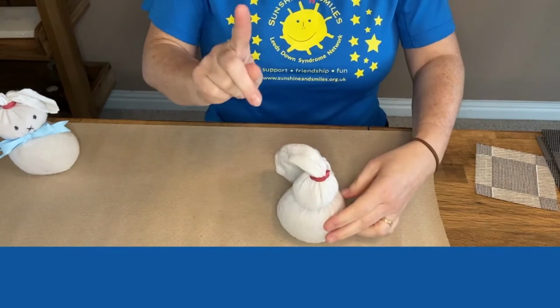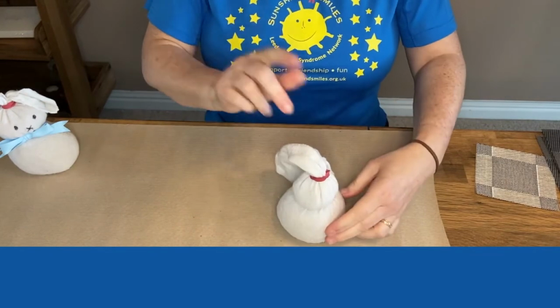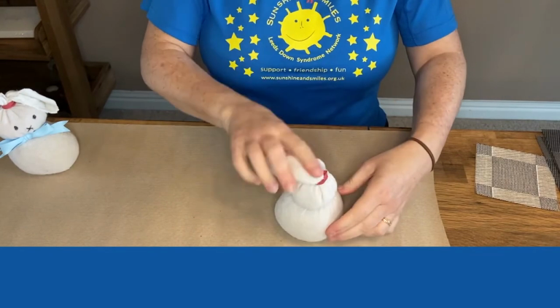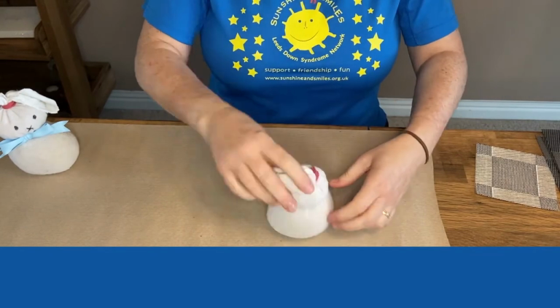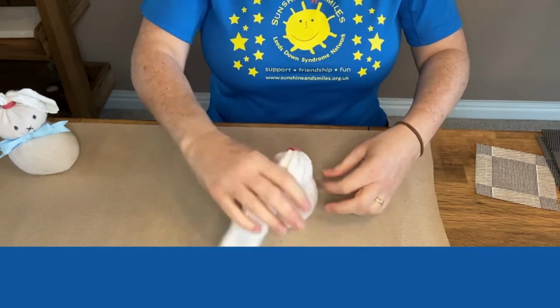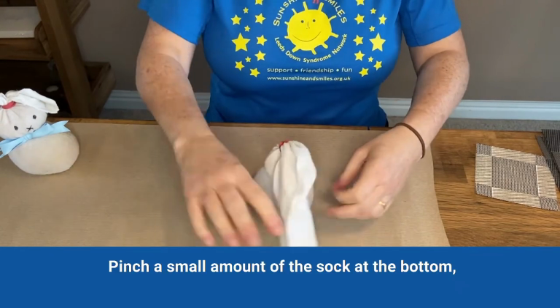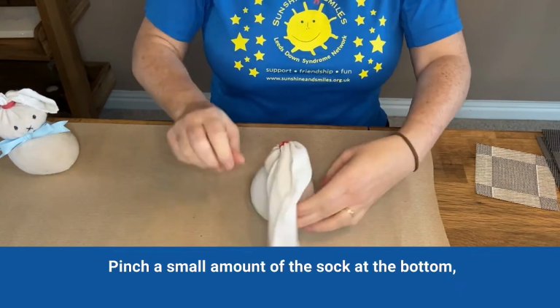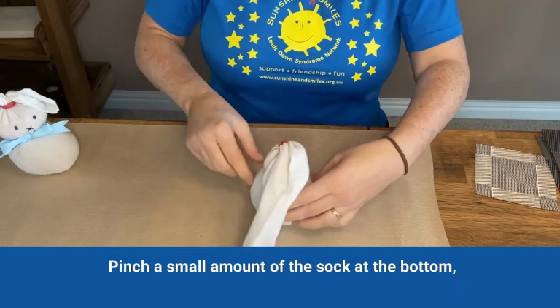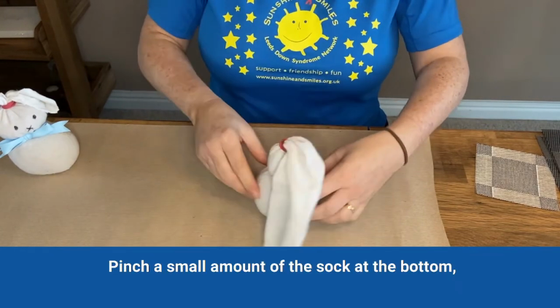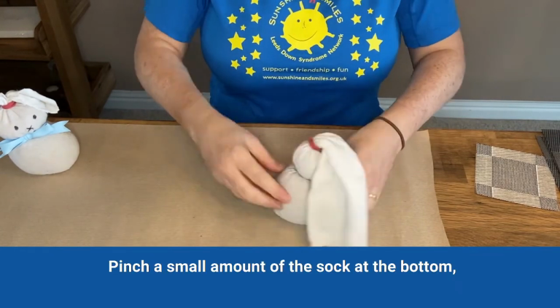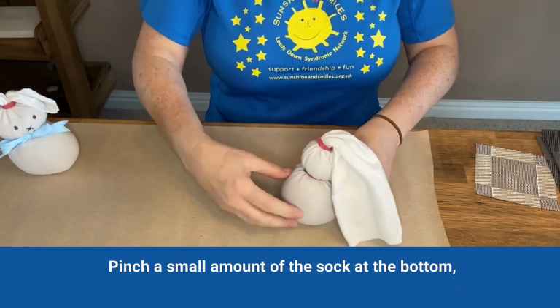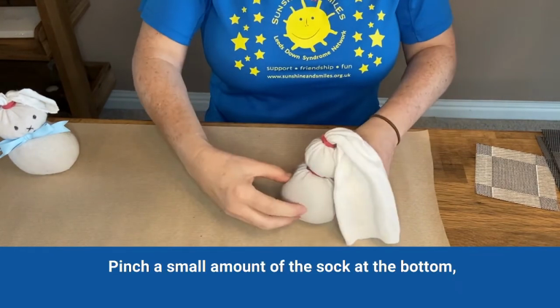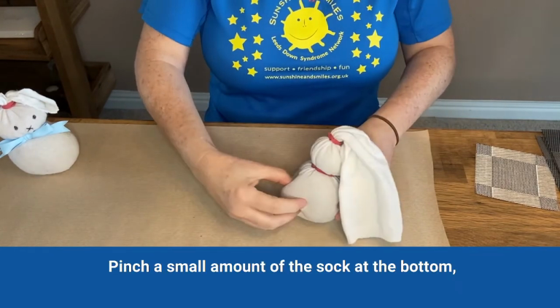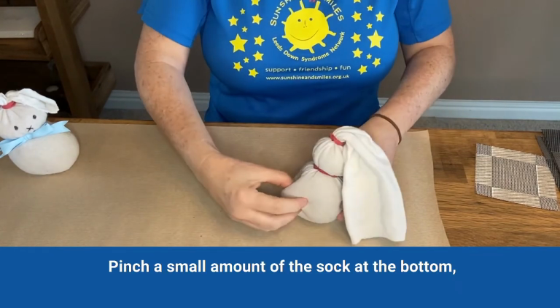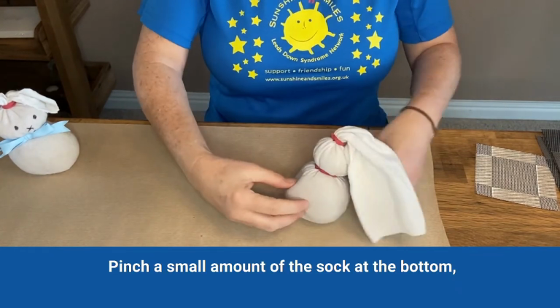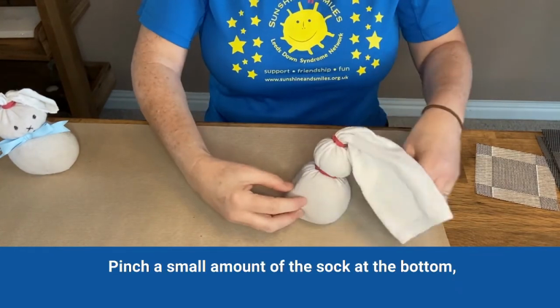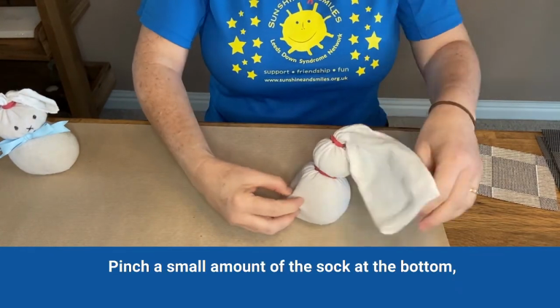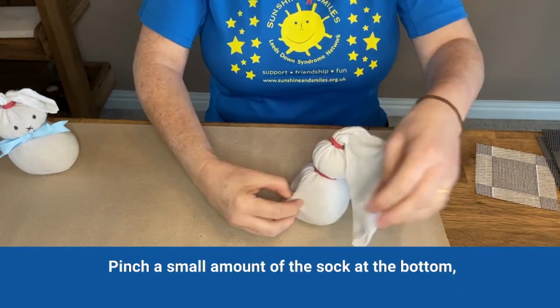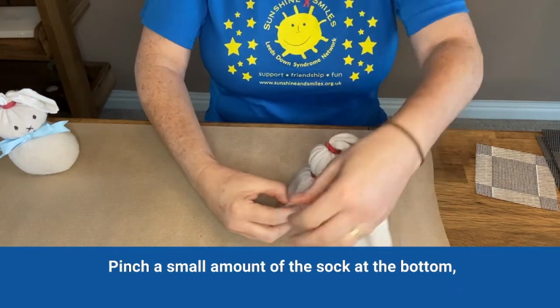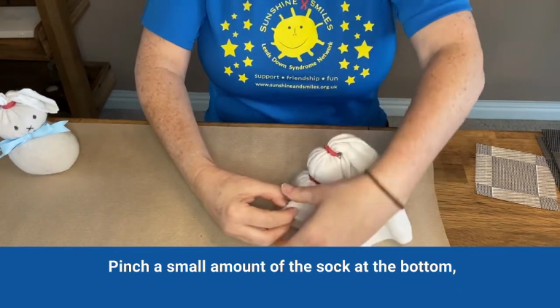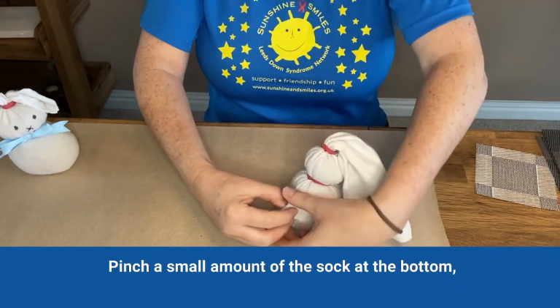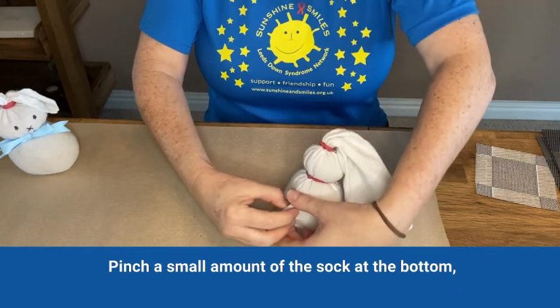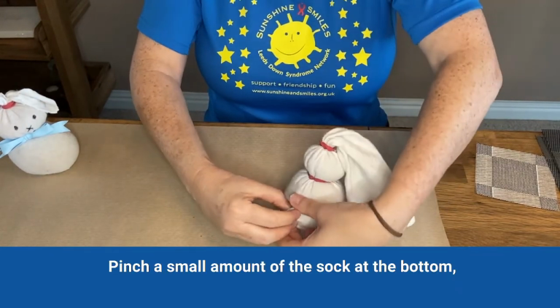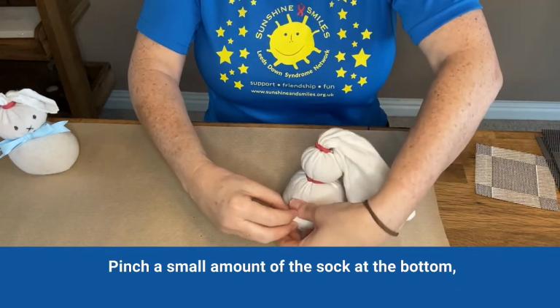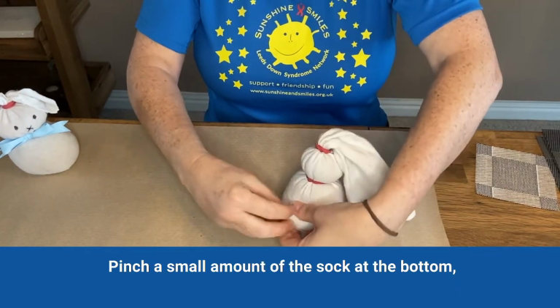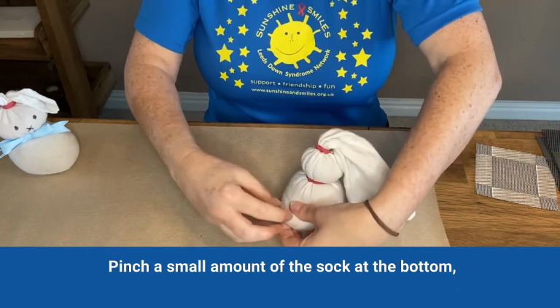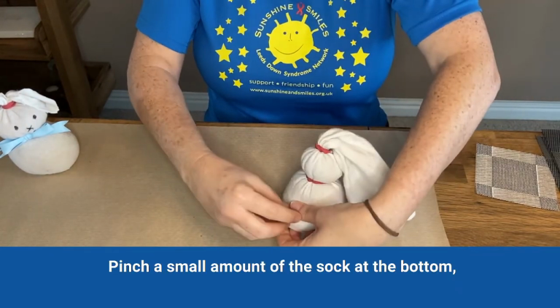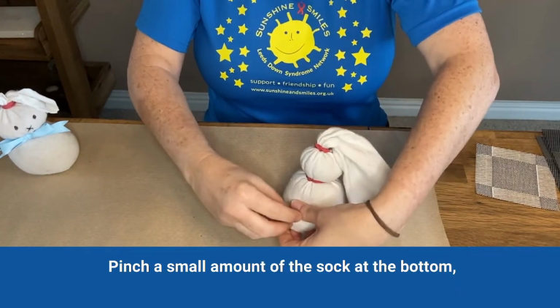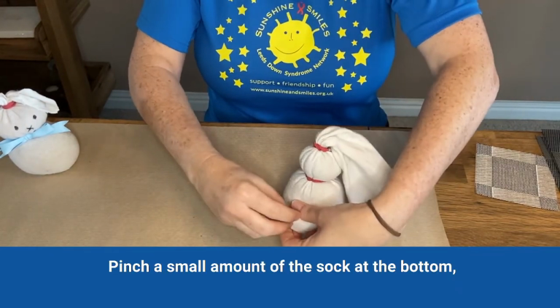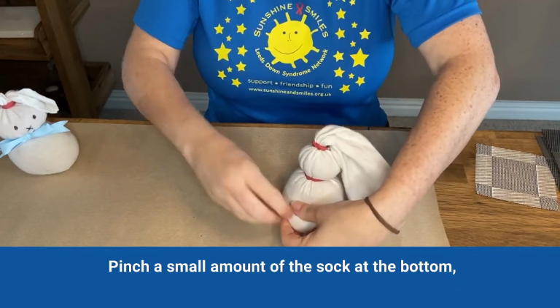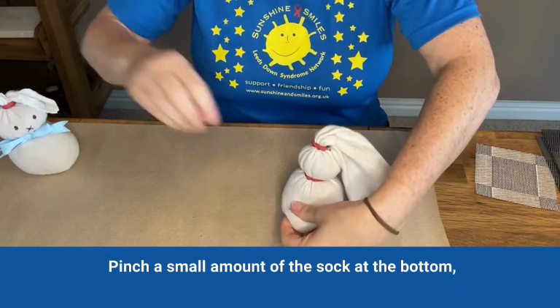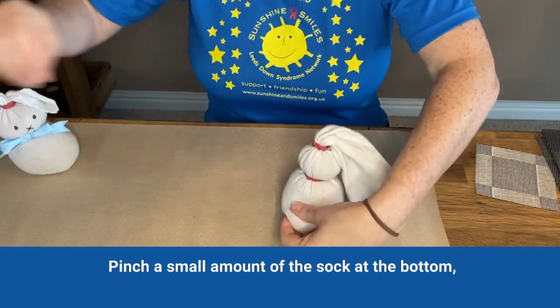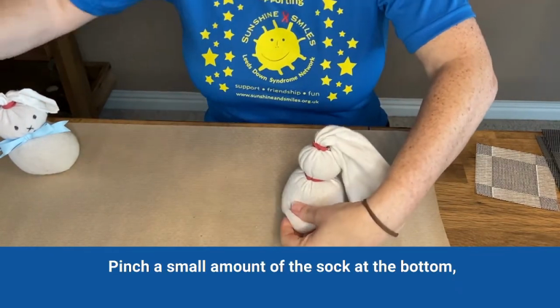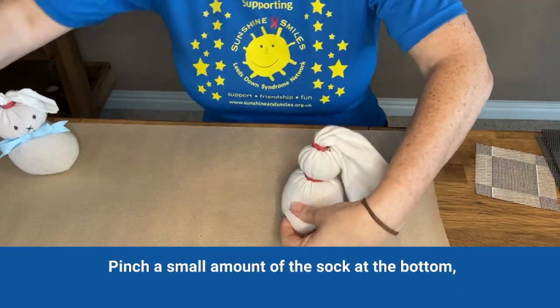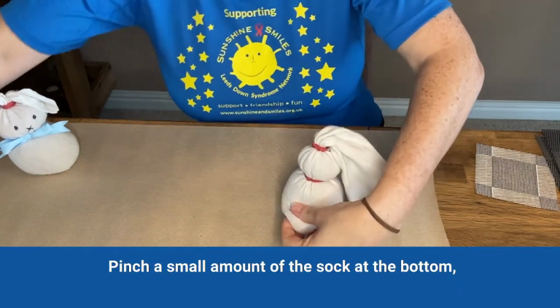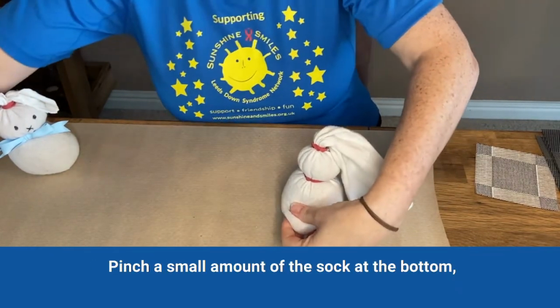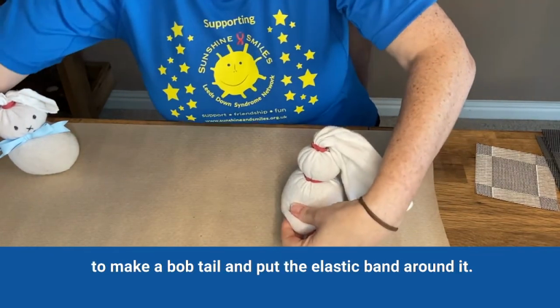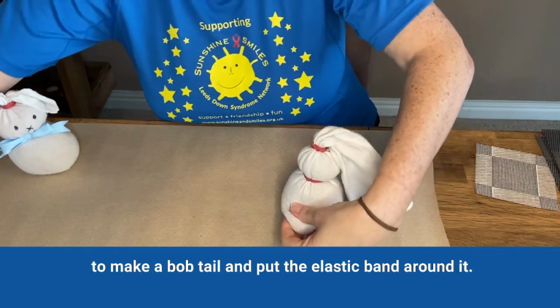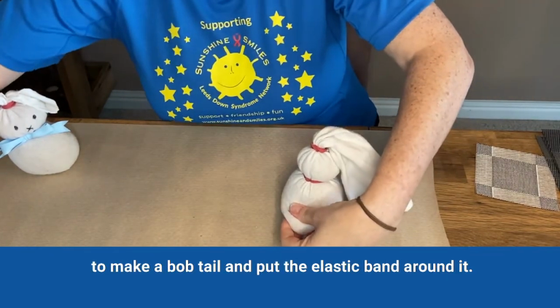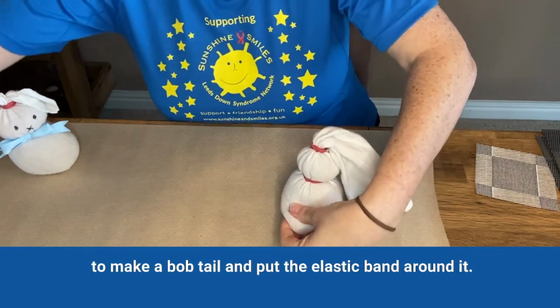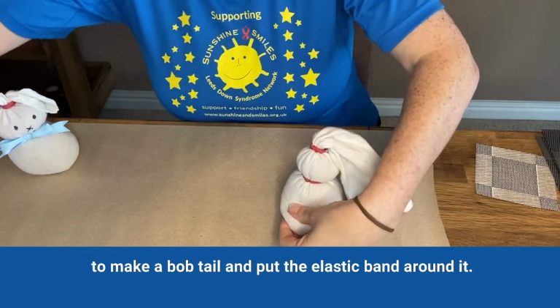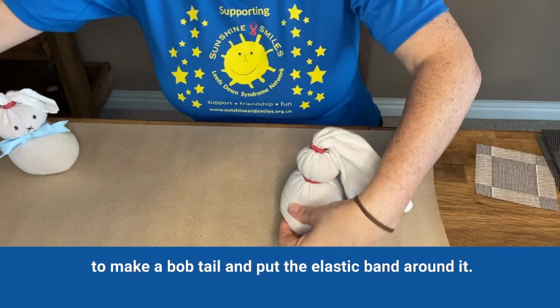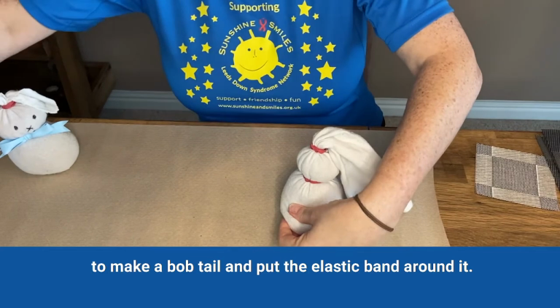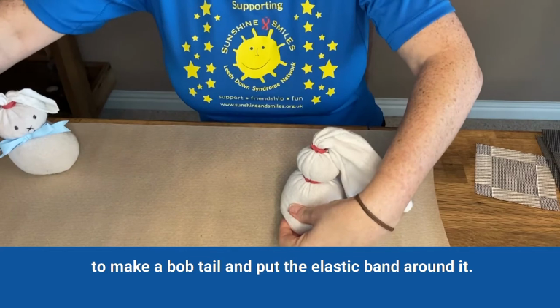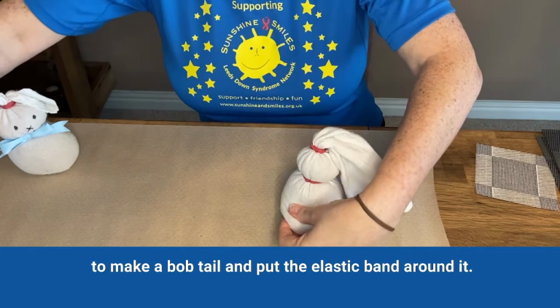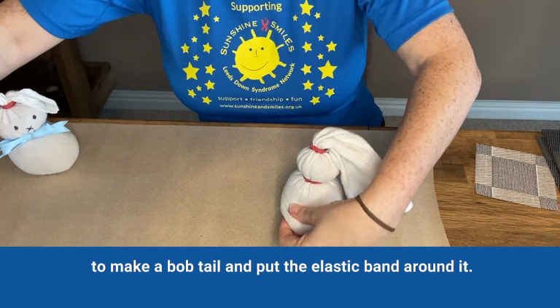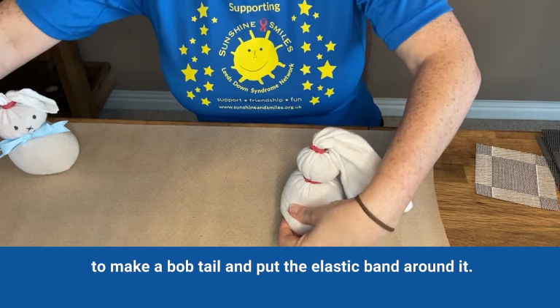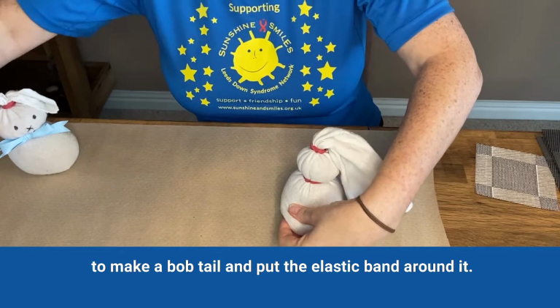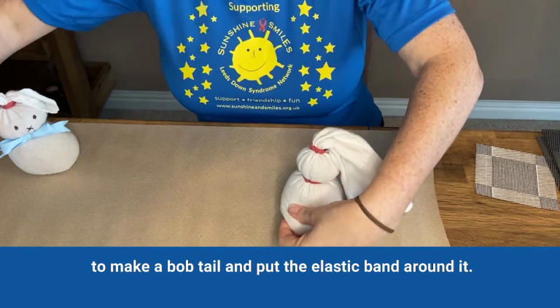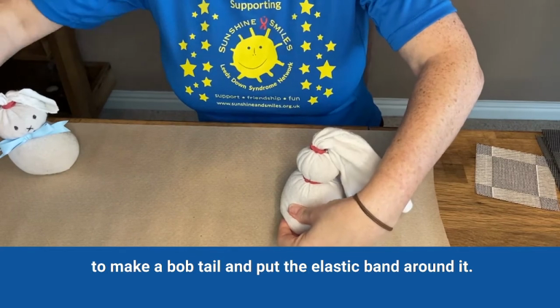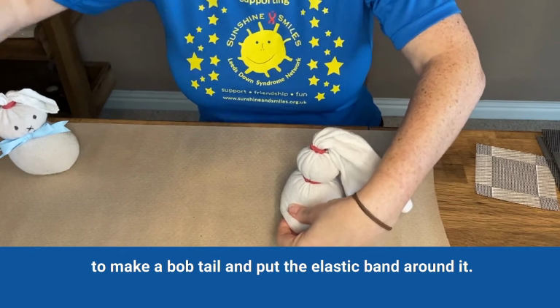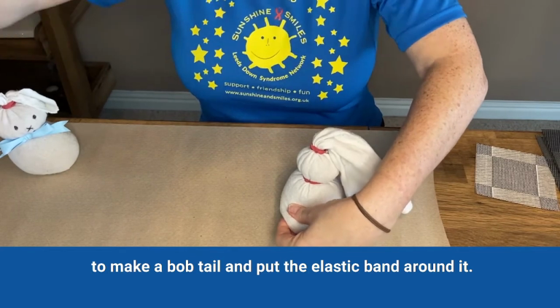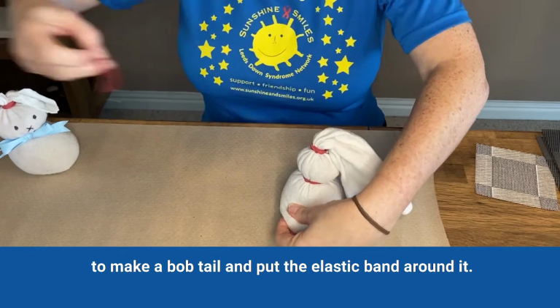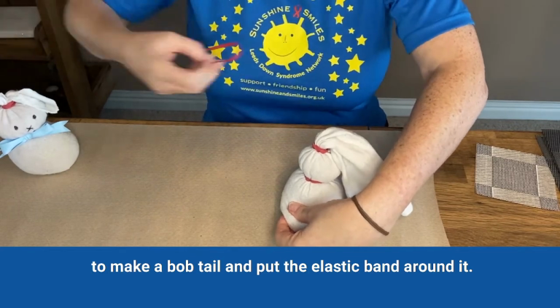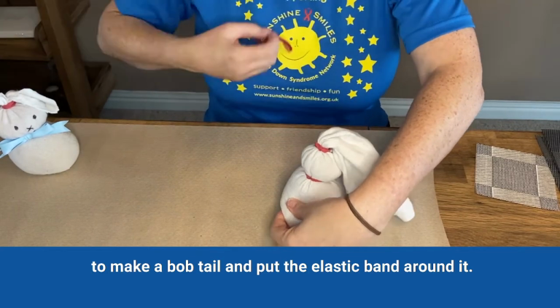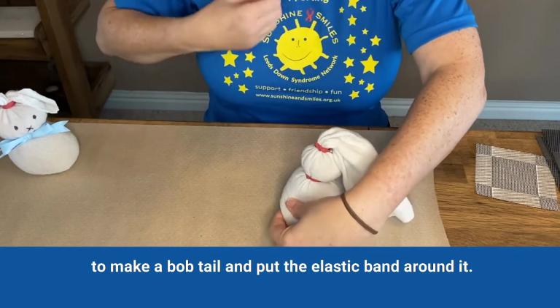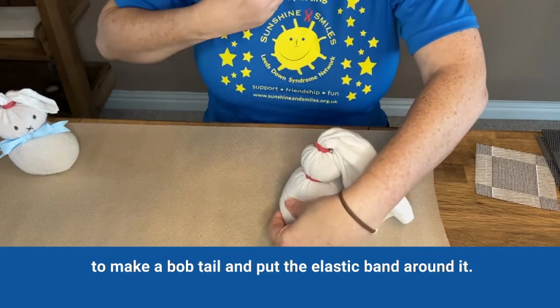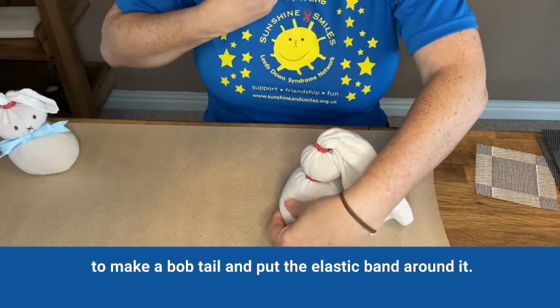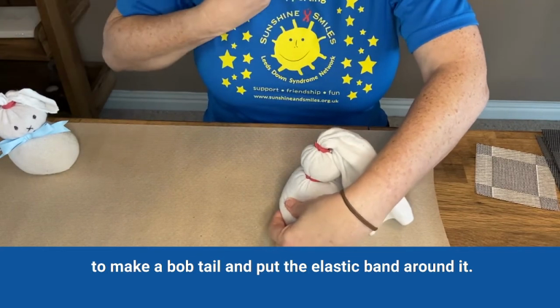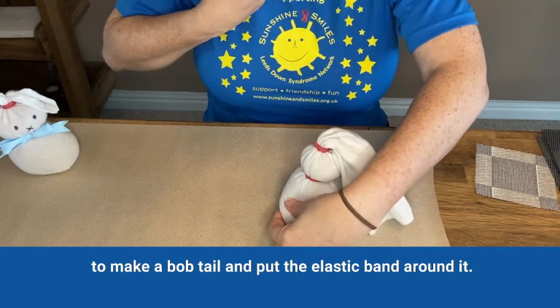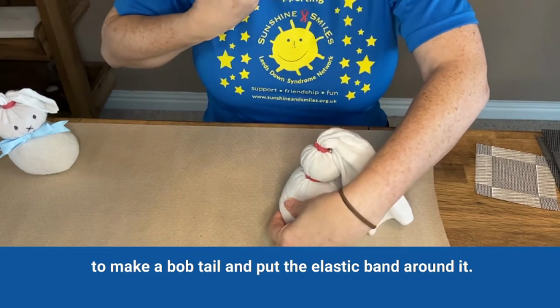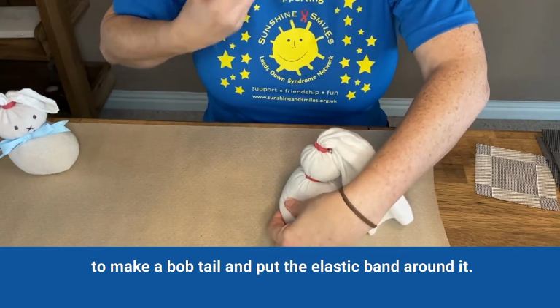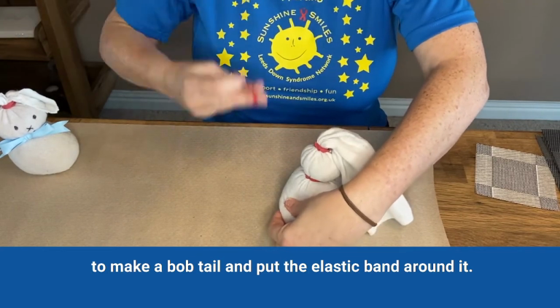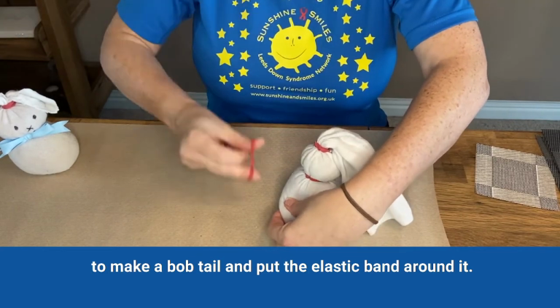Pinch a small amount of the sock at the bottom to make a bobtail and put the elastic band around it.